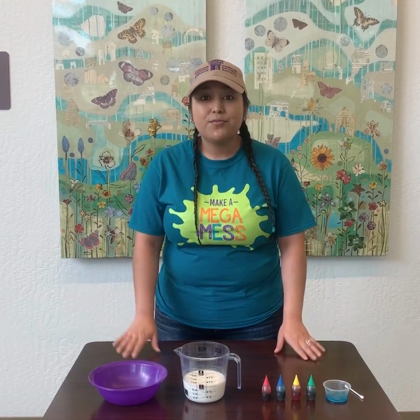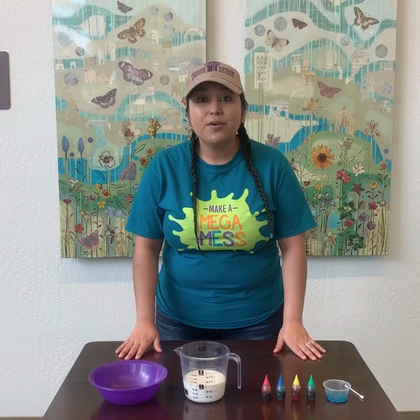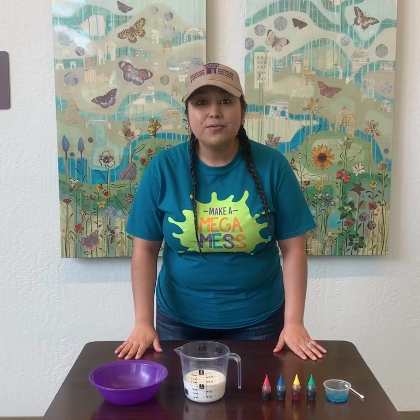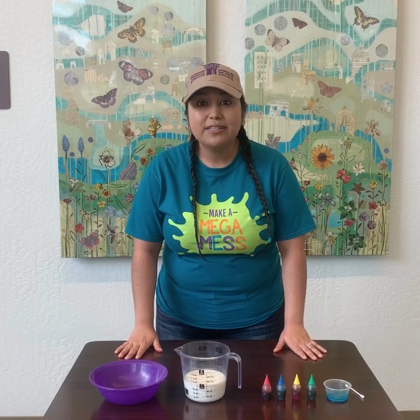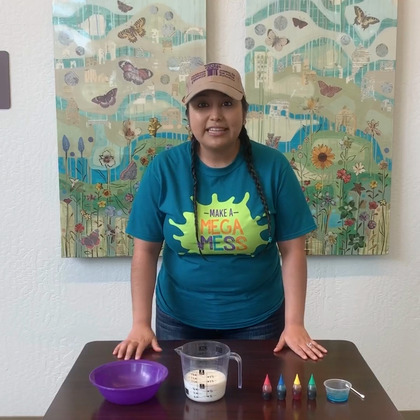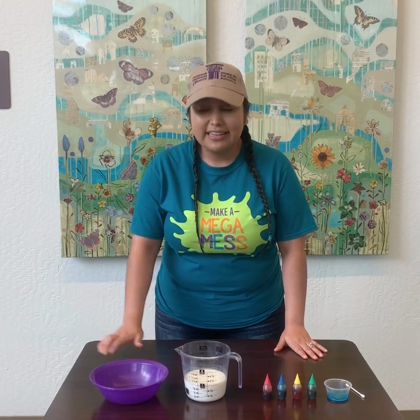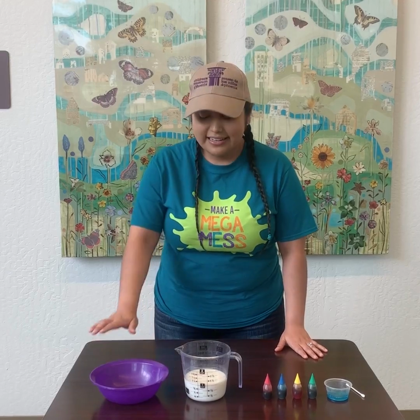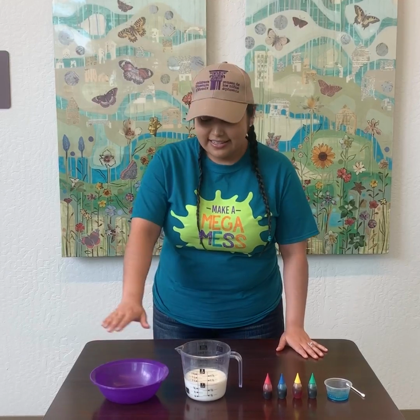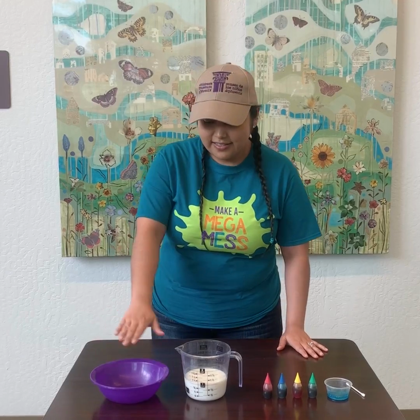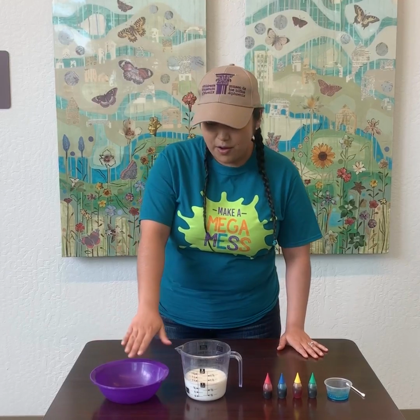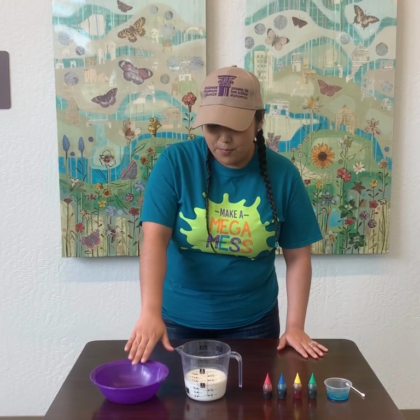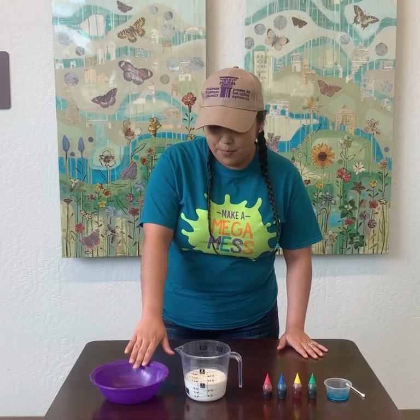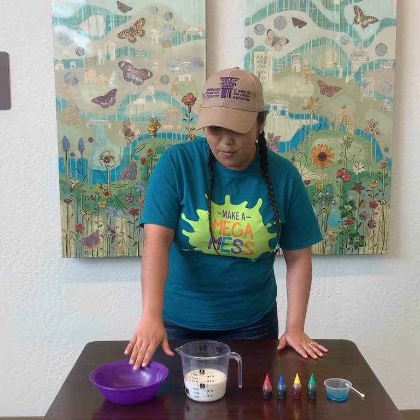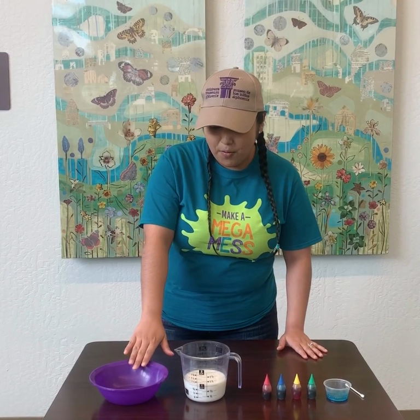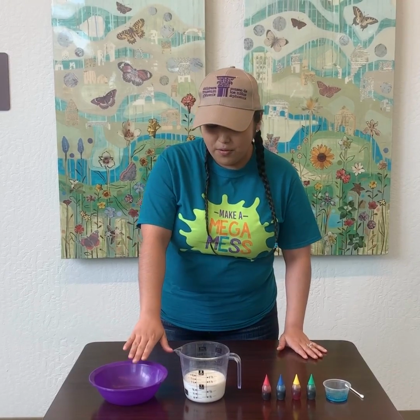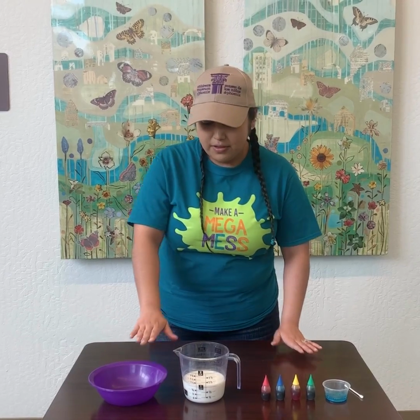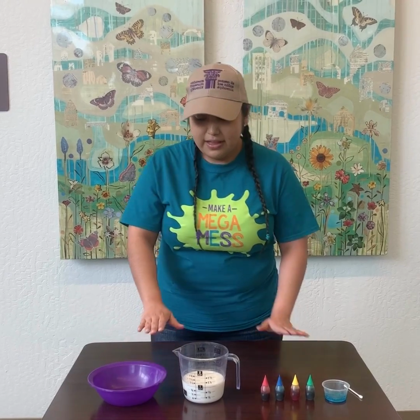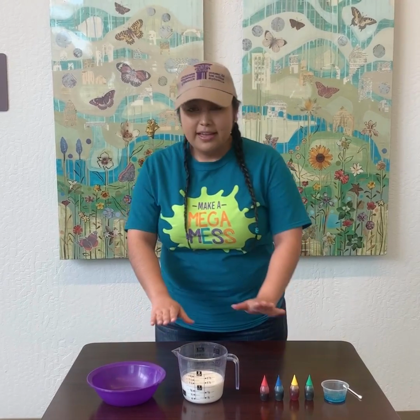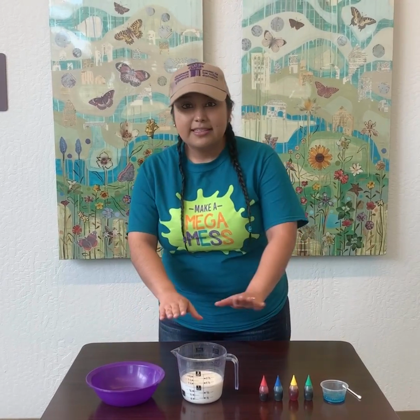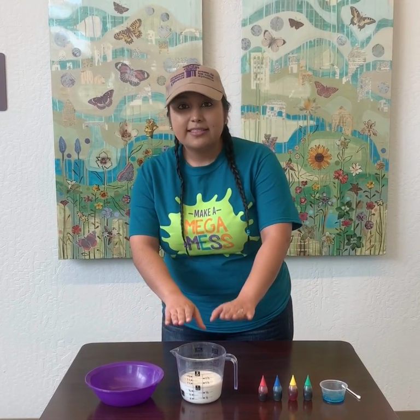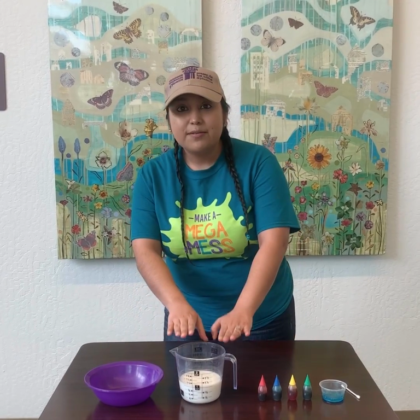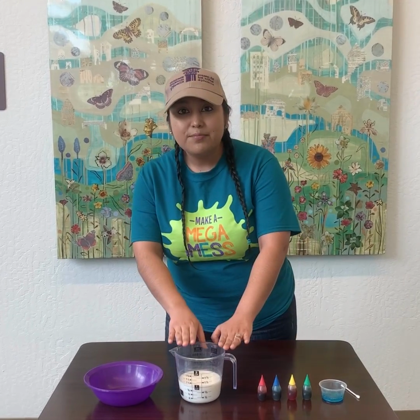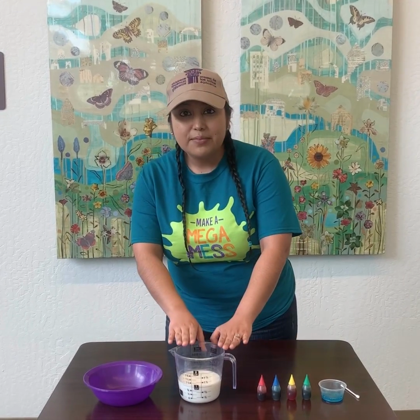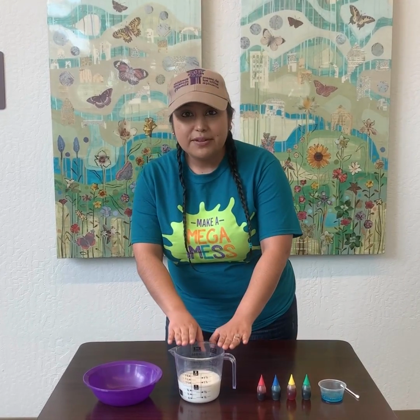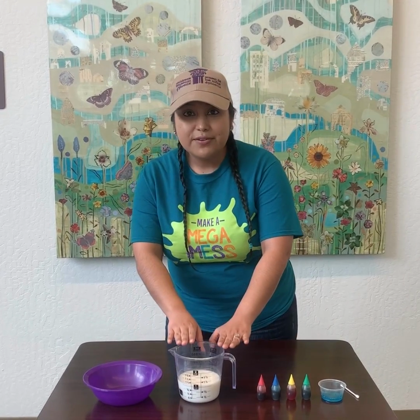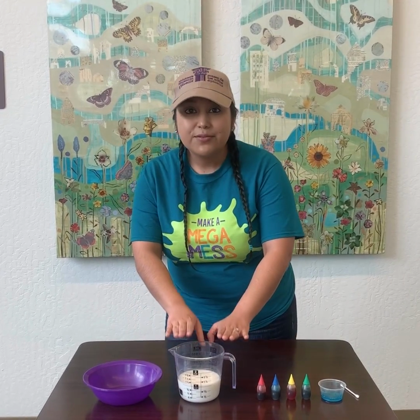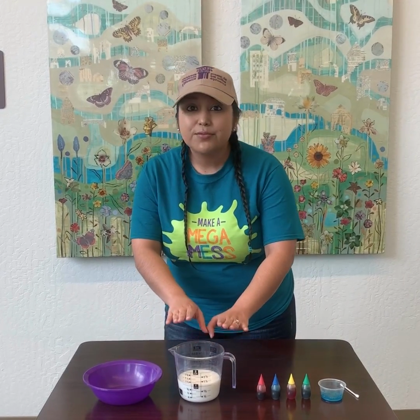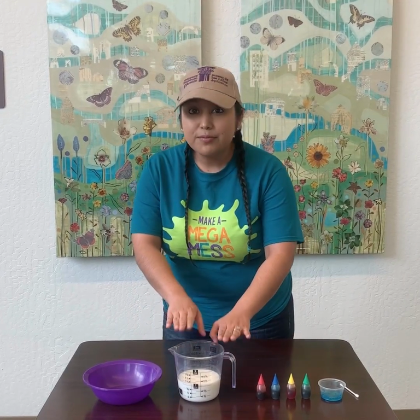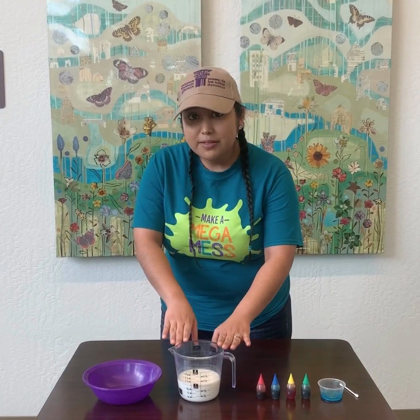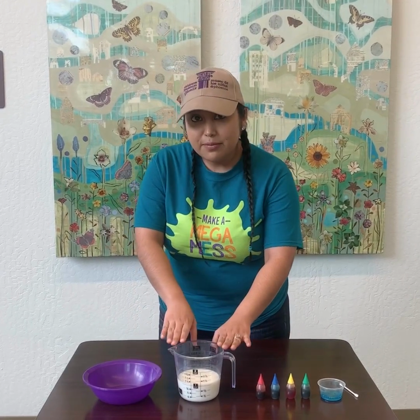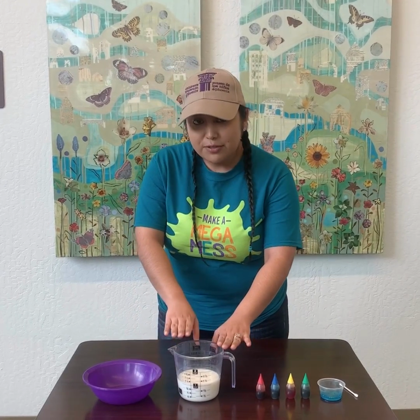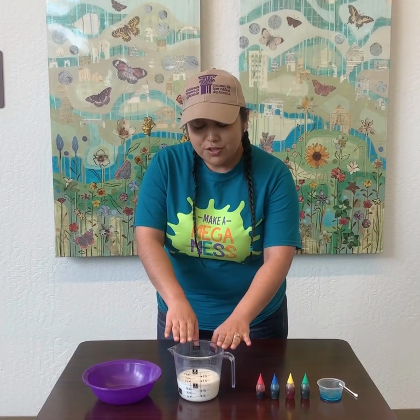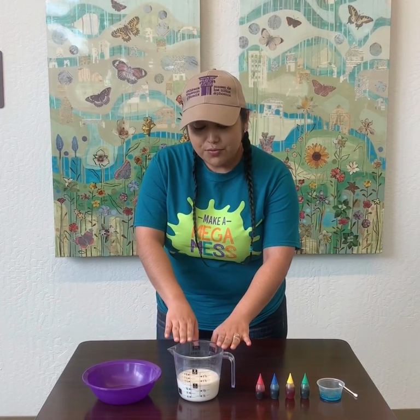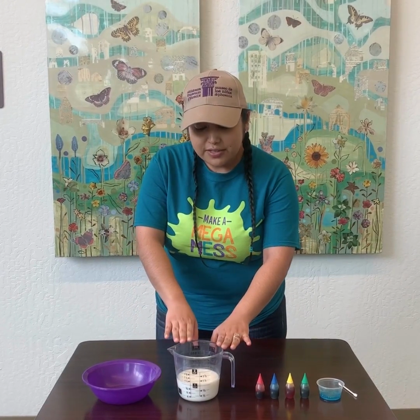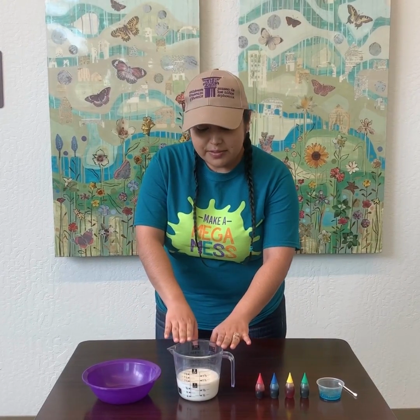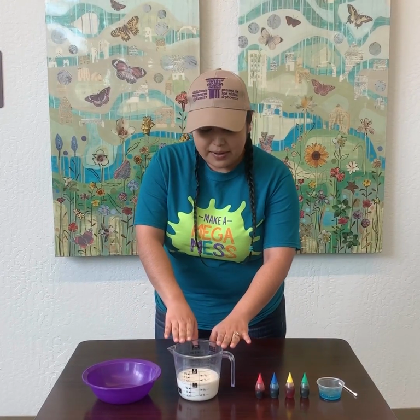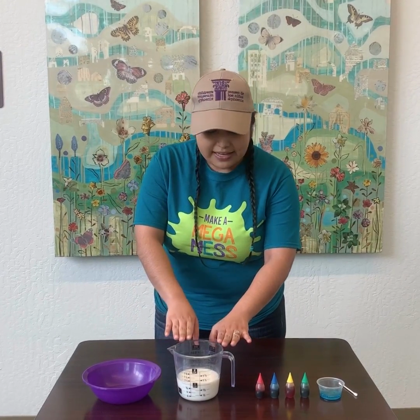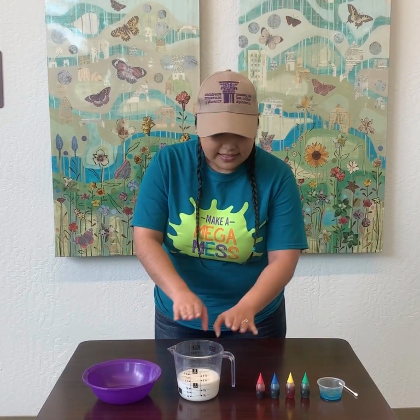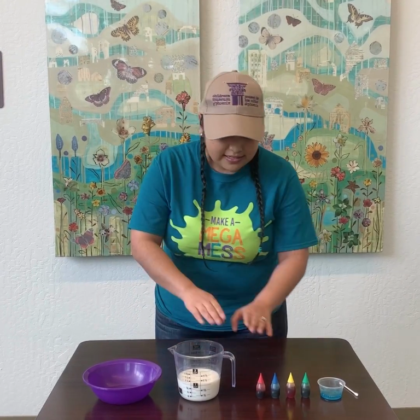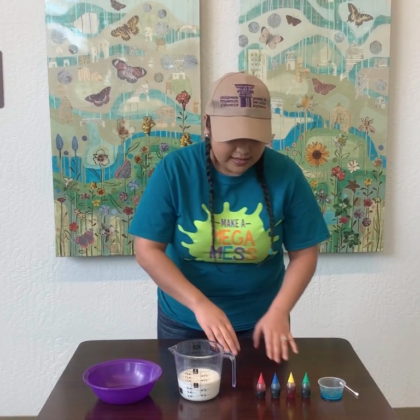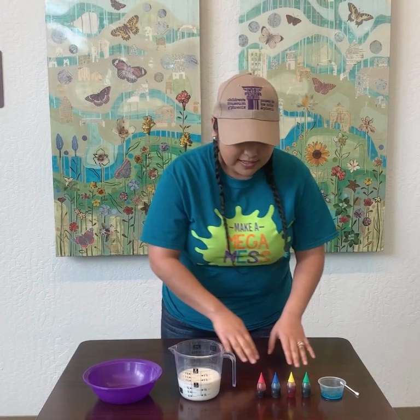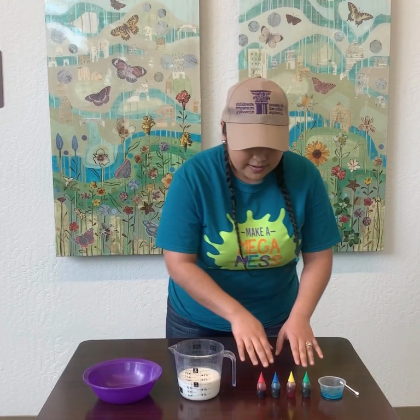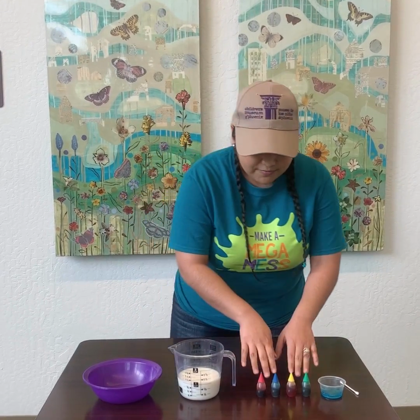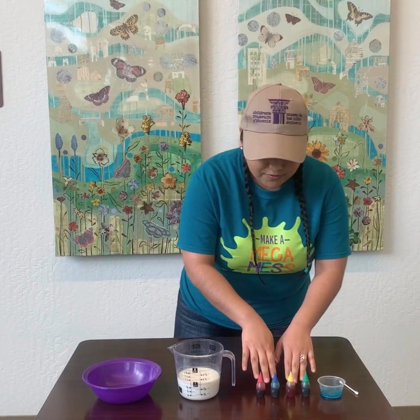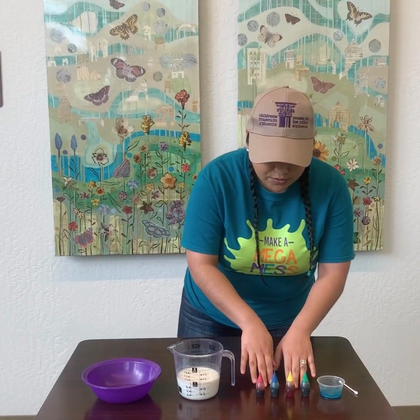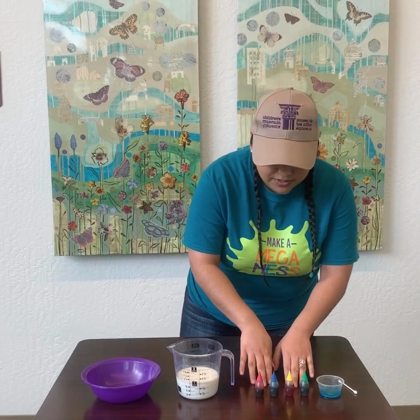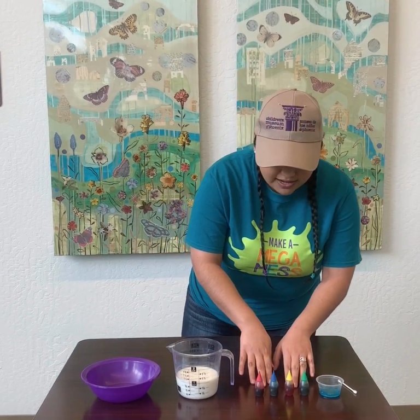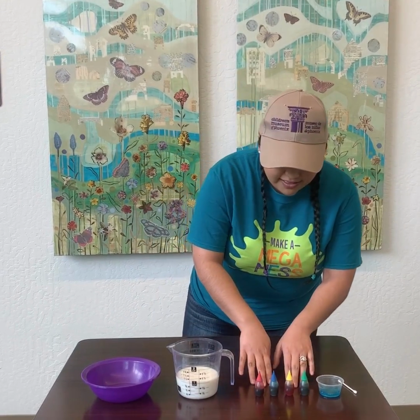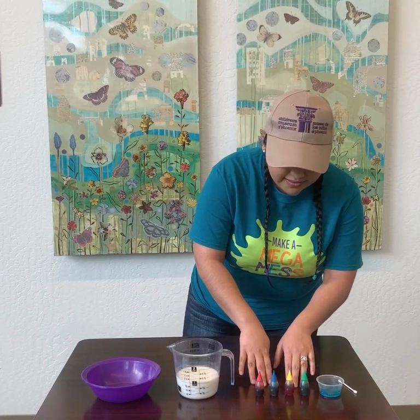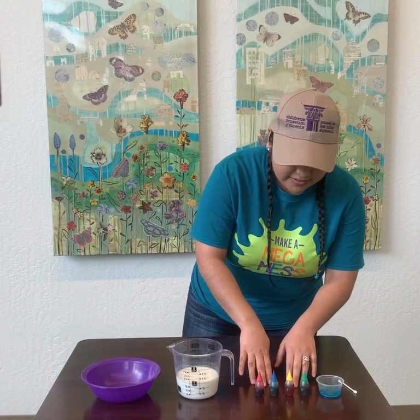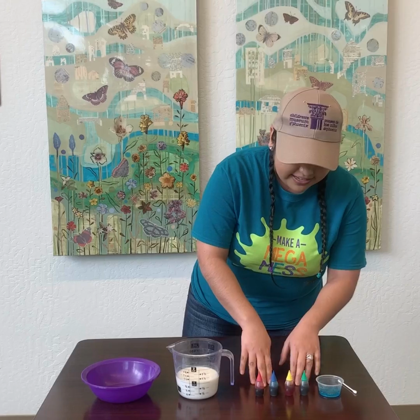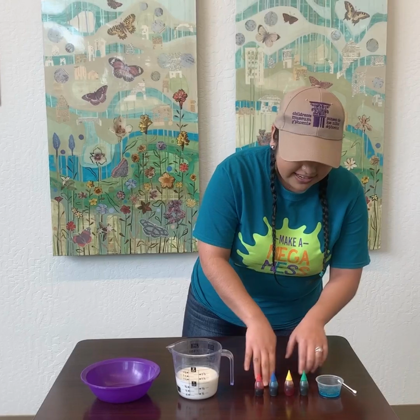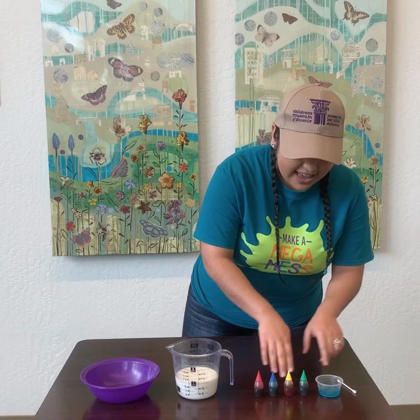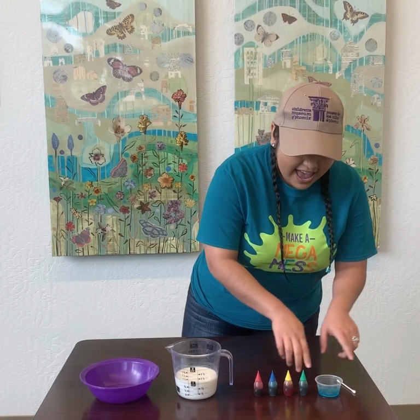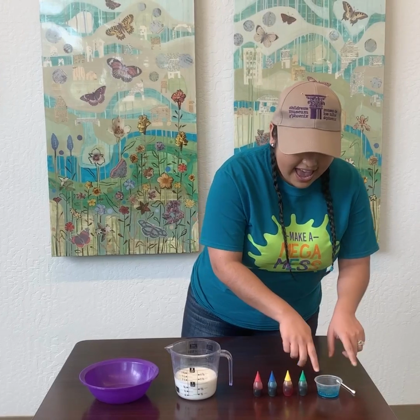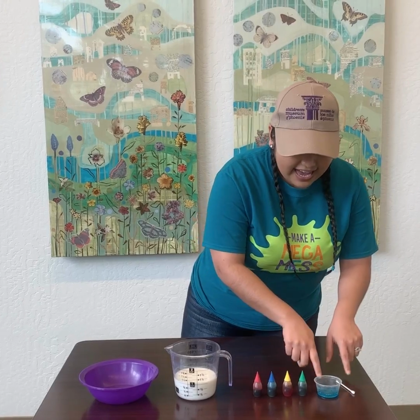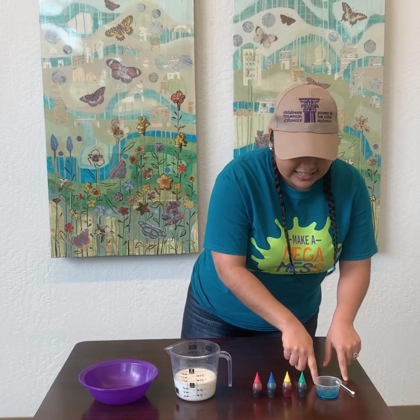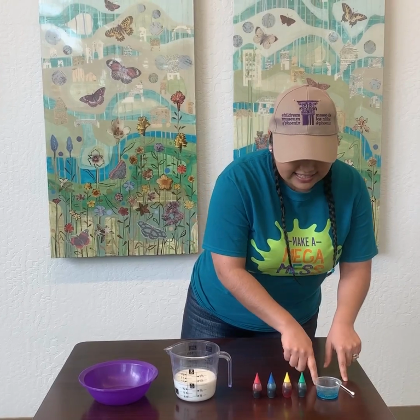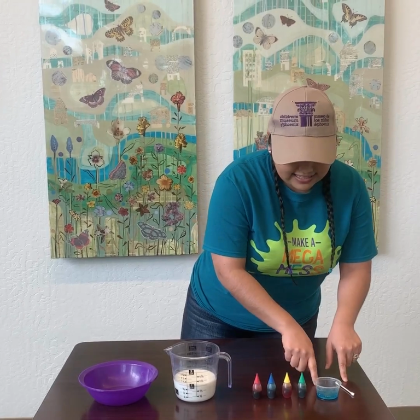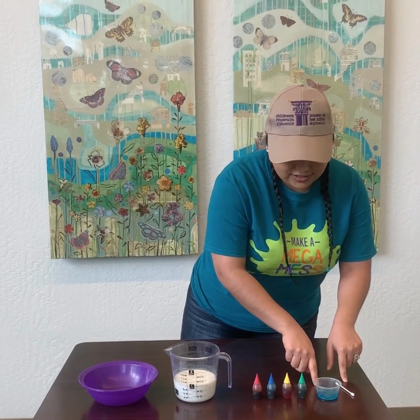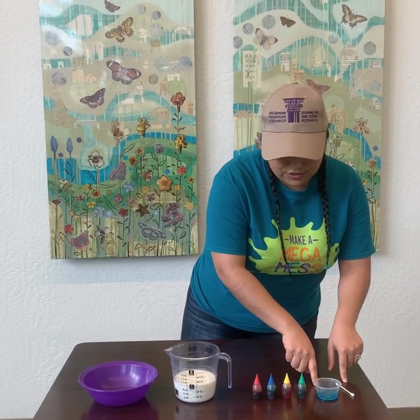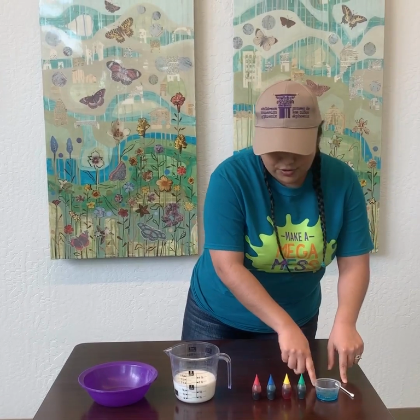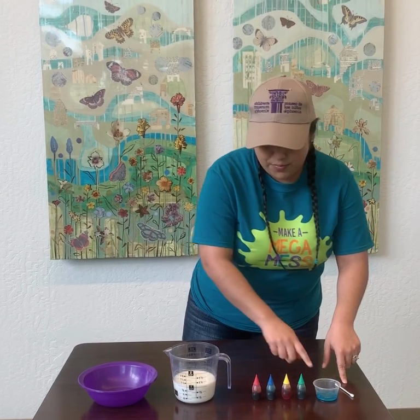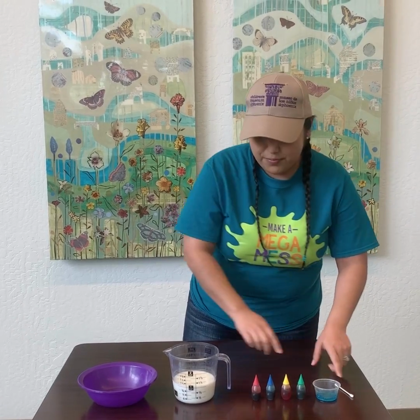So what we'll need is a bowl, some milk — room temperature works best — some food coloring, and dish soap.